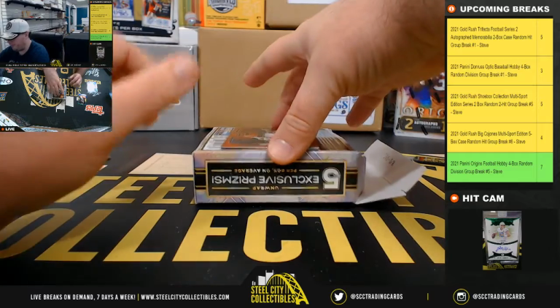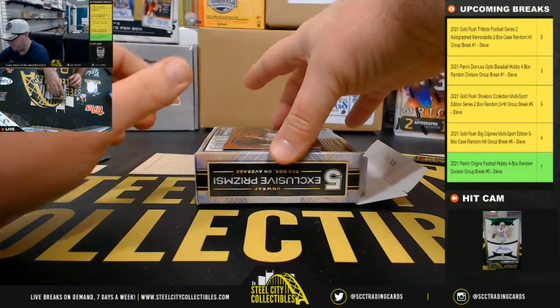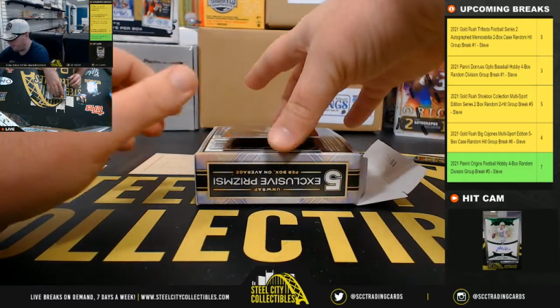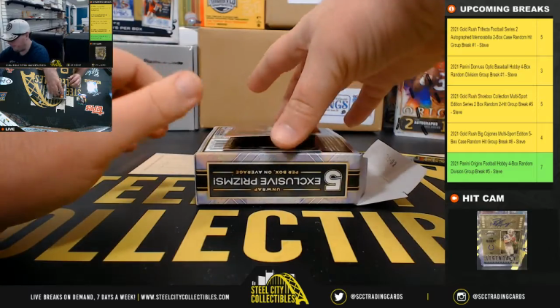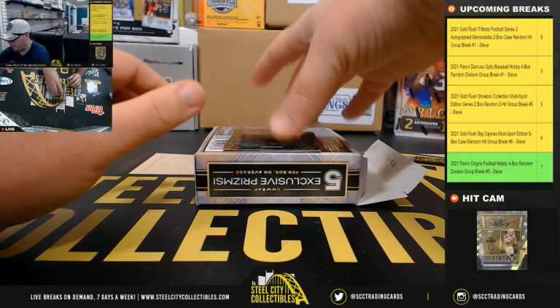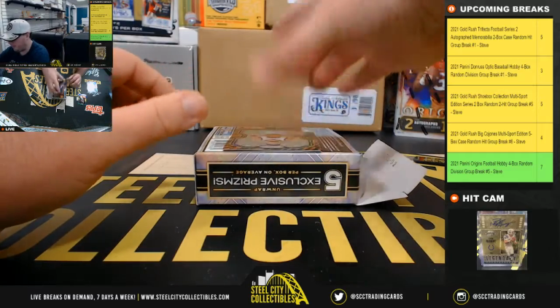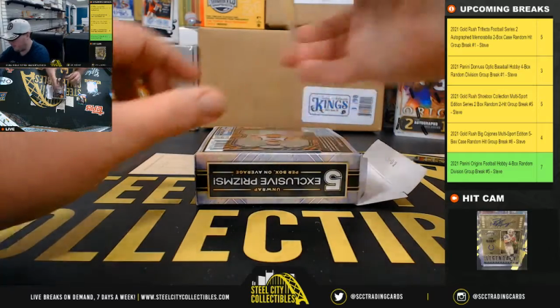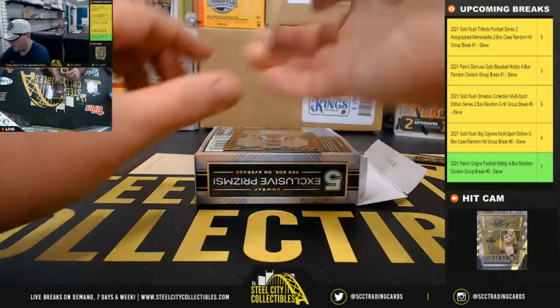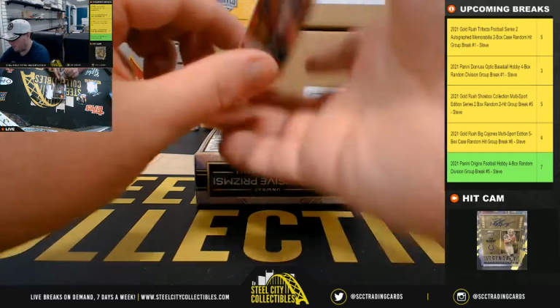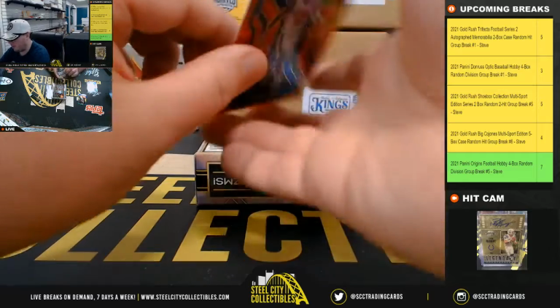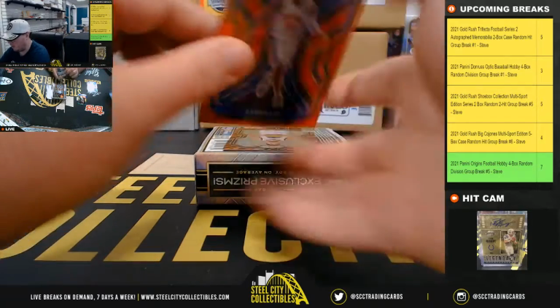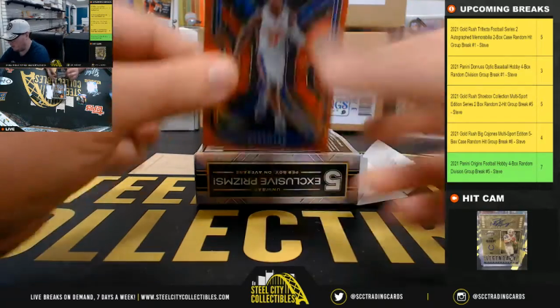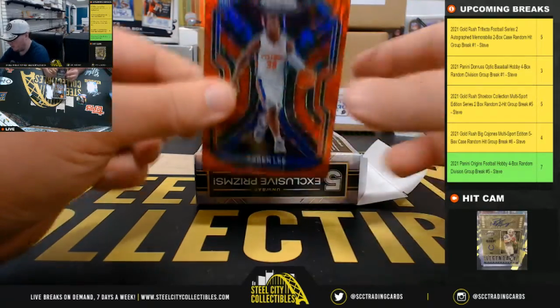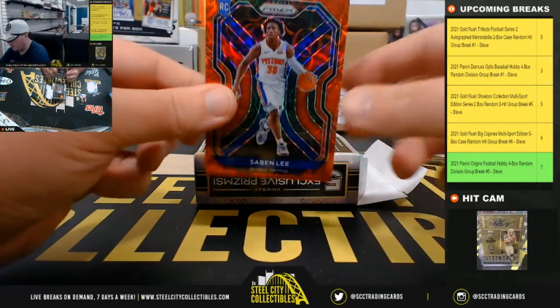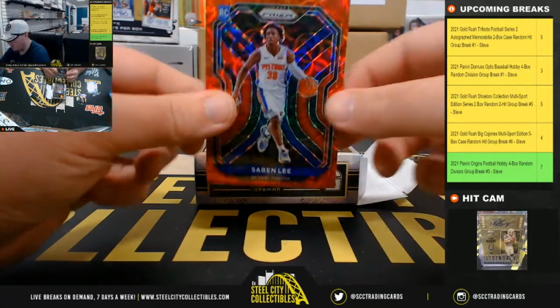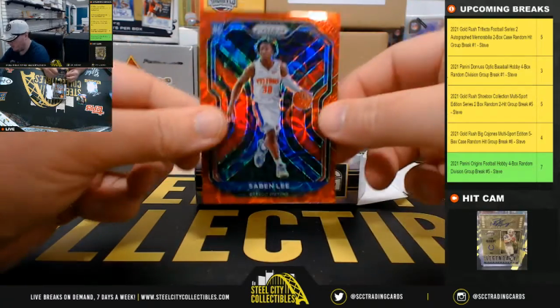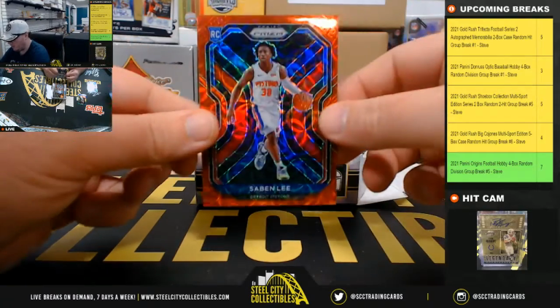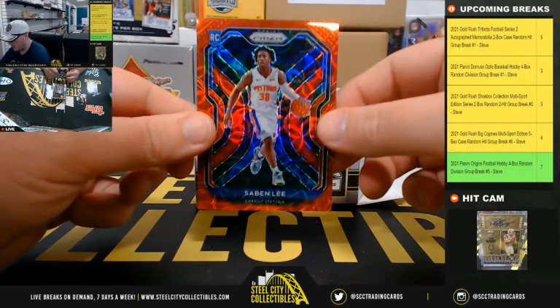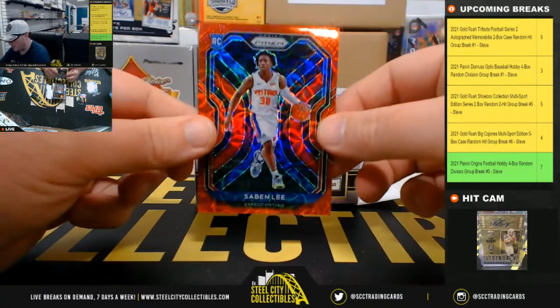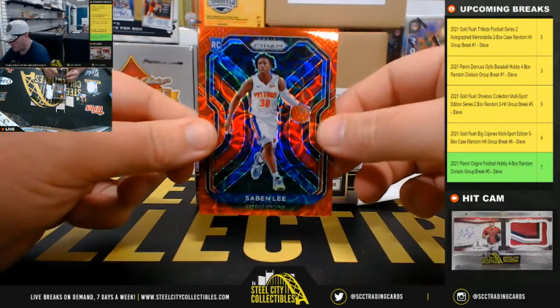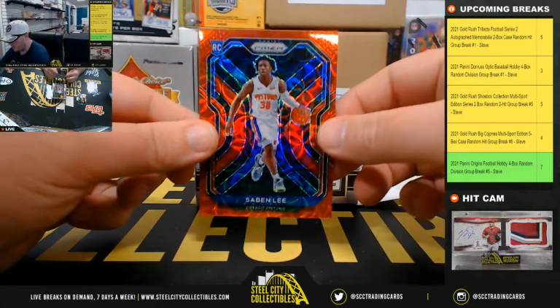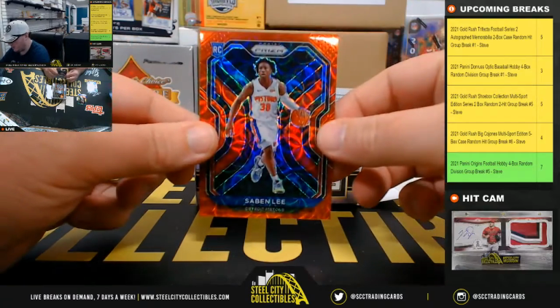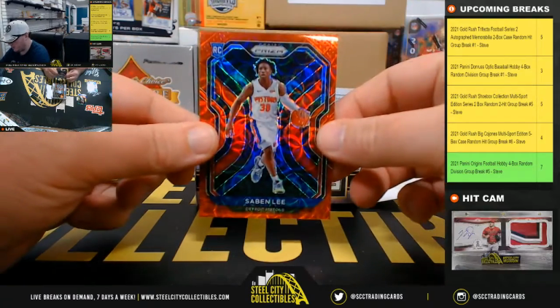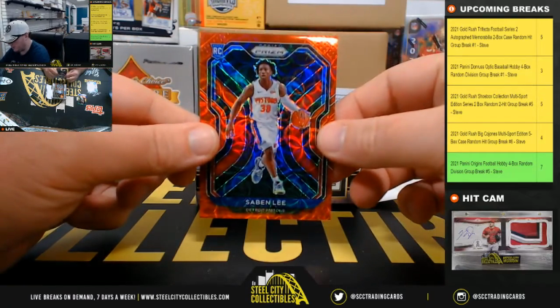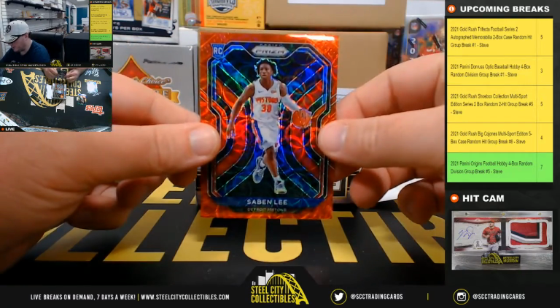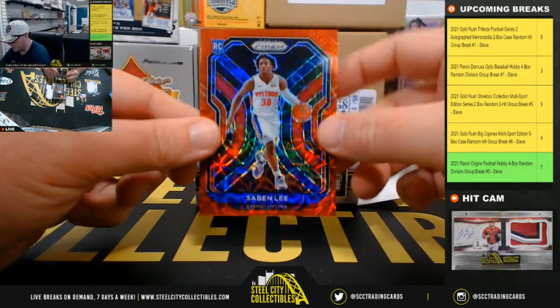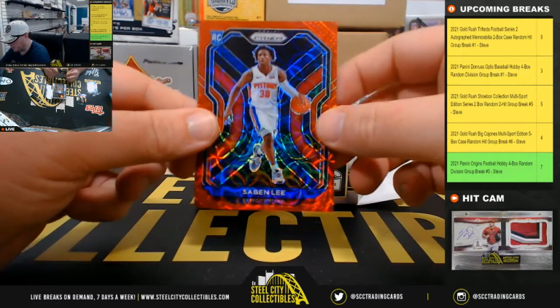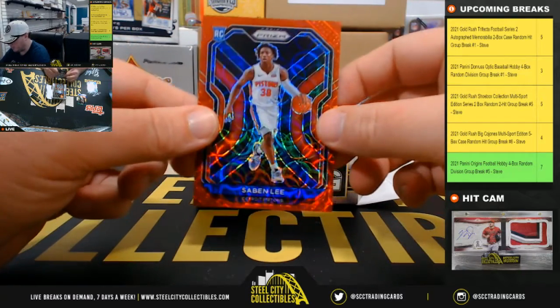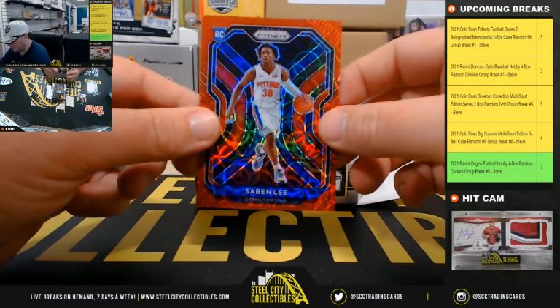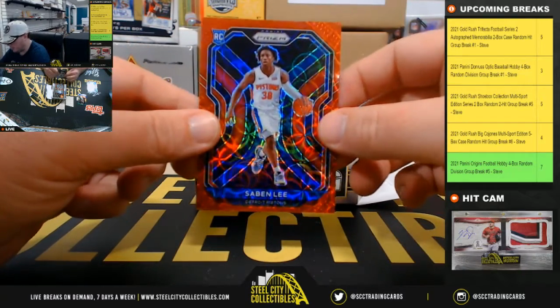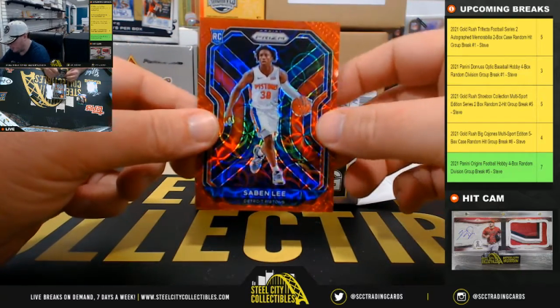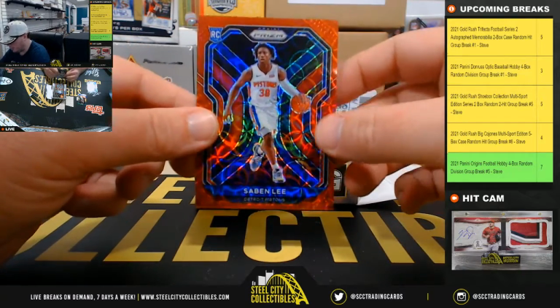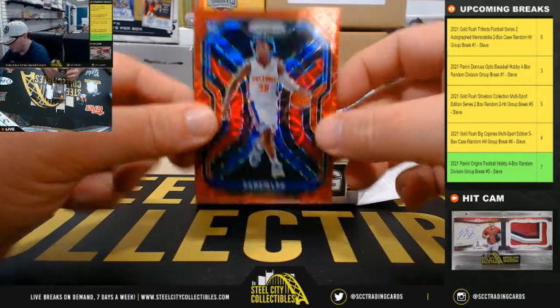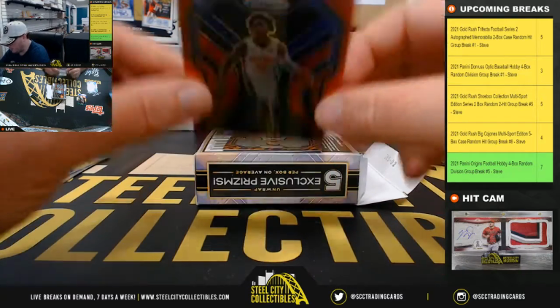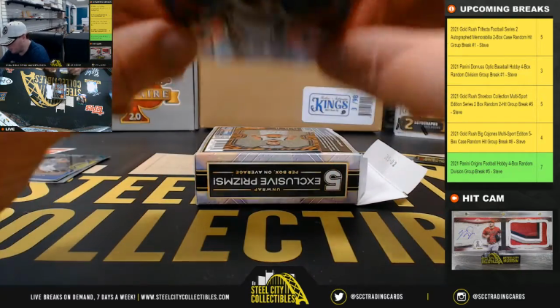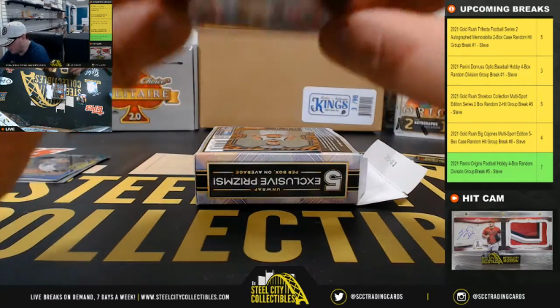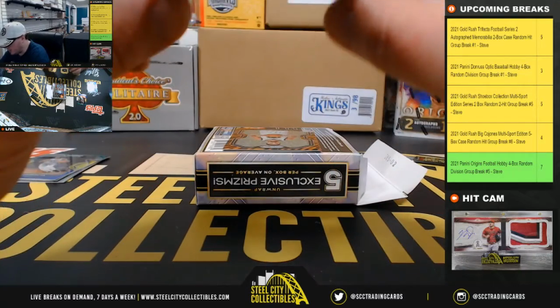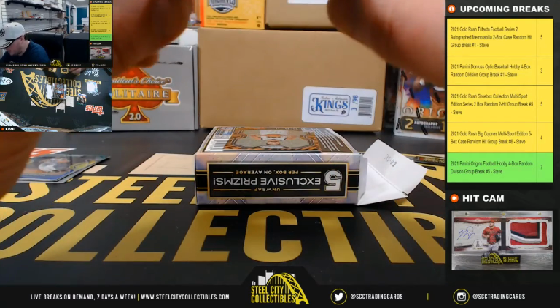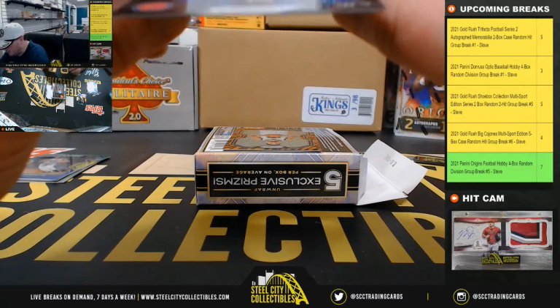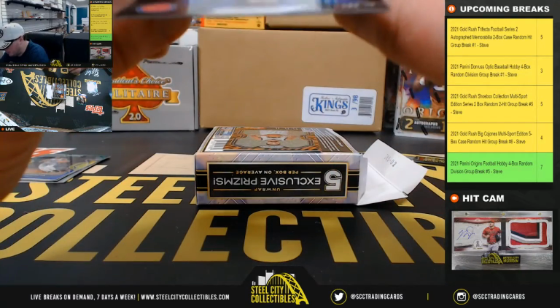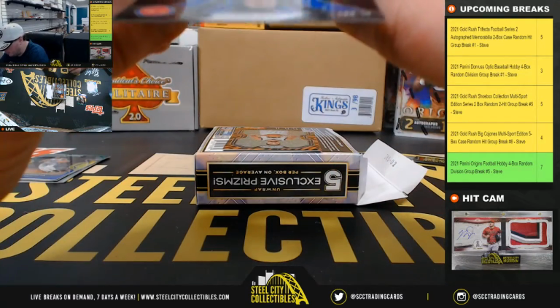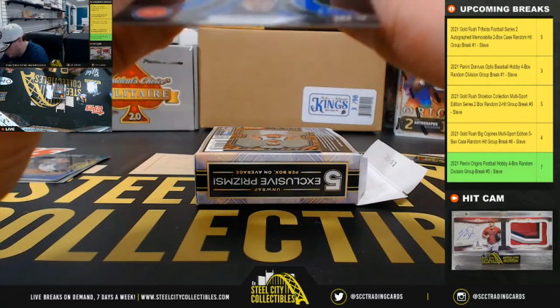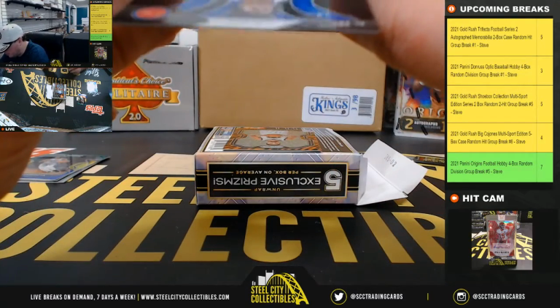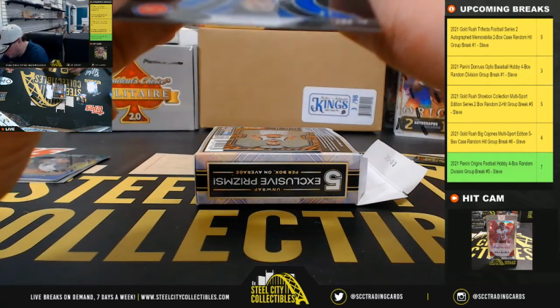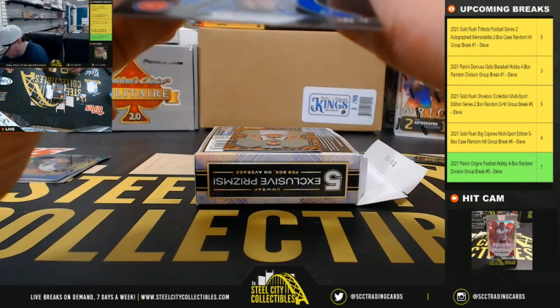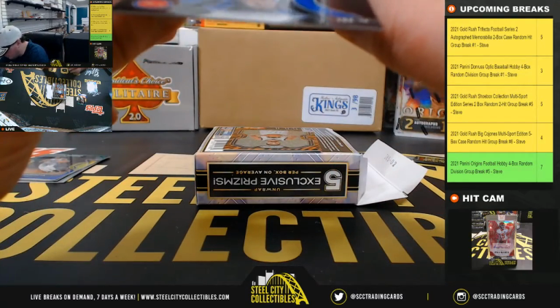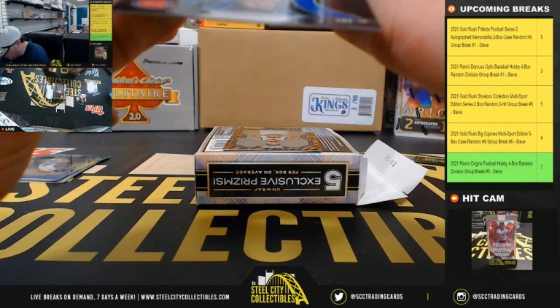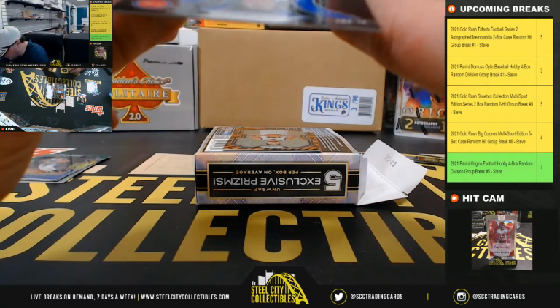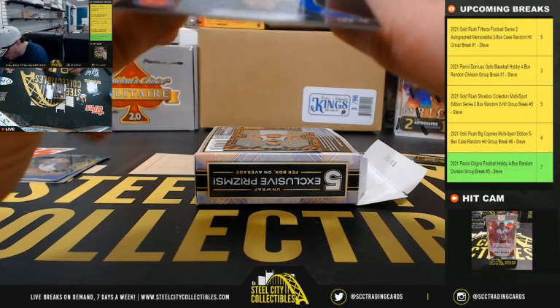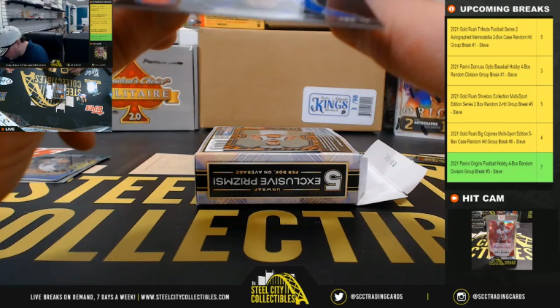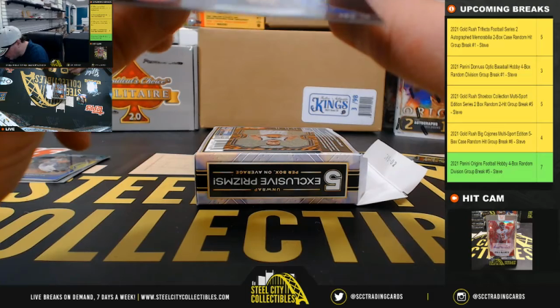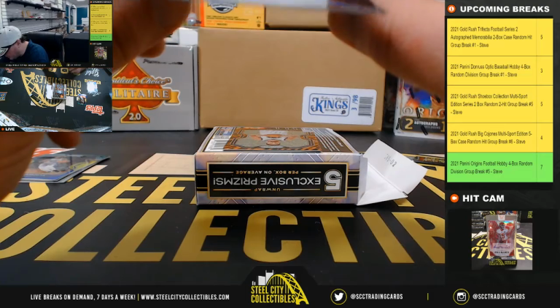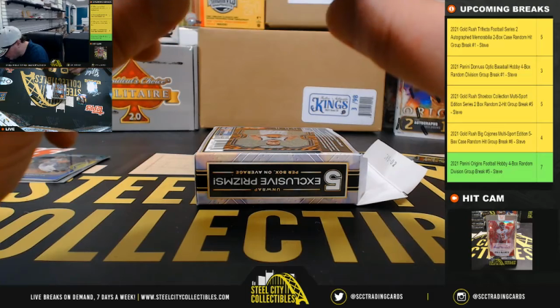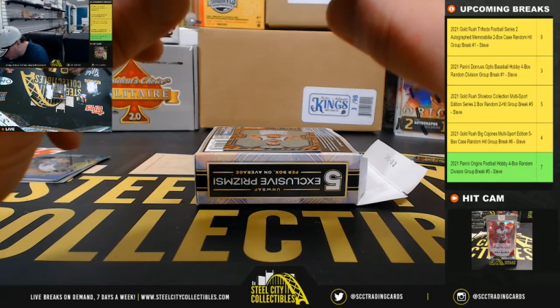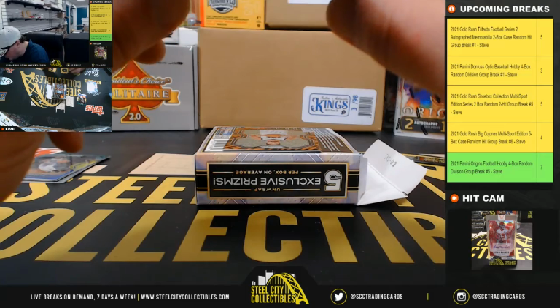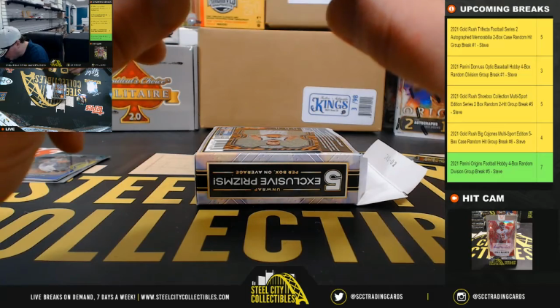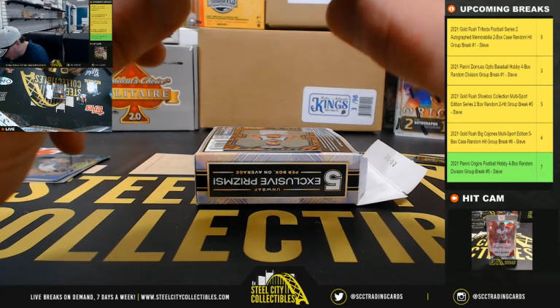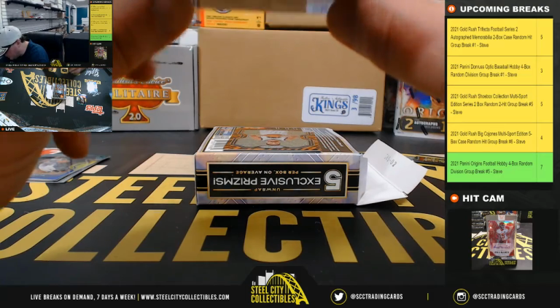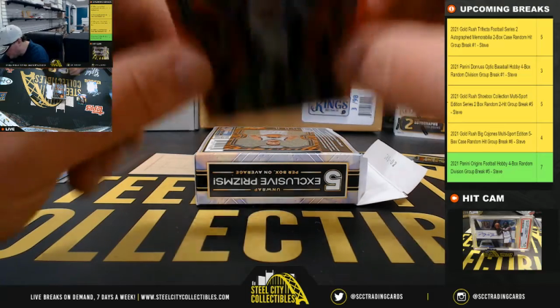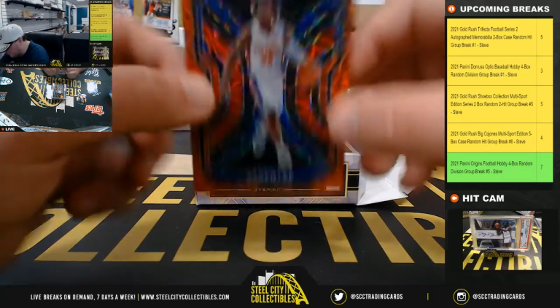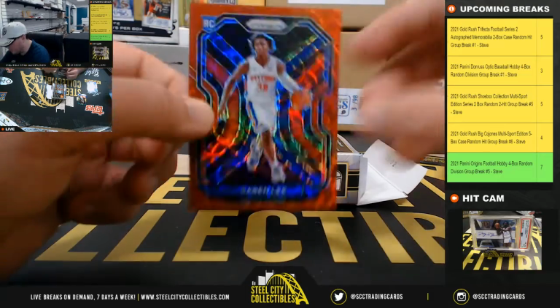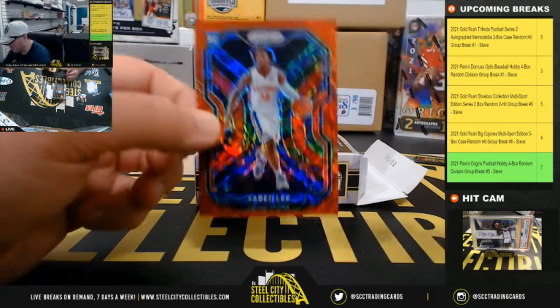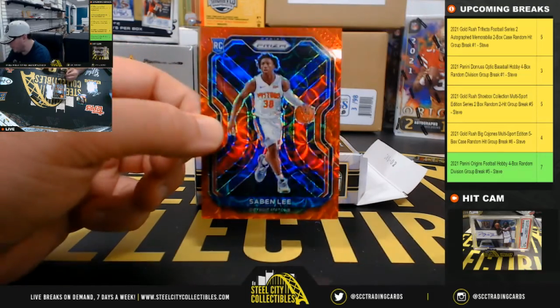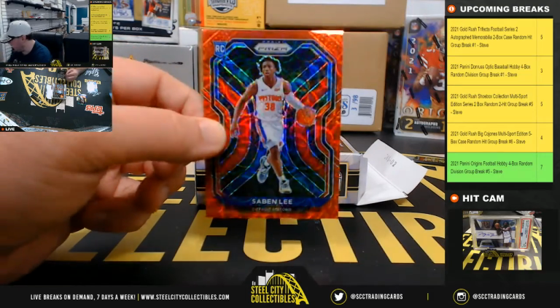We've got a Saban Lee red Prism rookie, number 28 of 88.